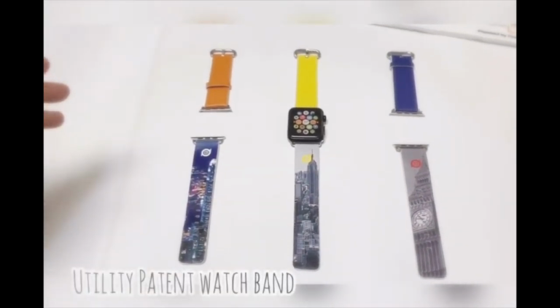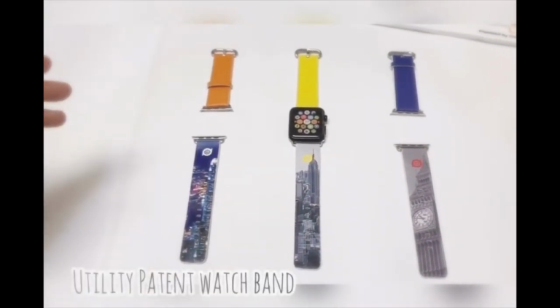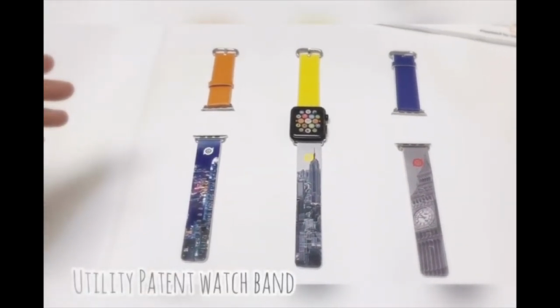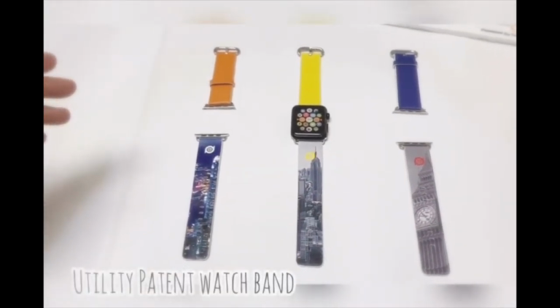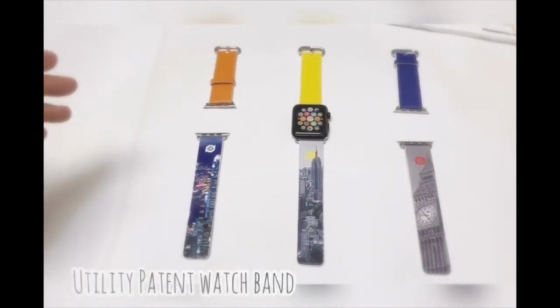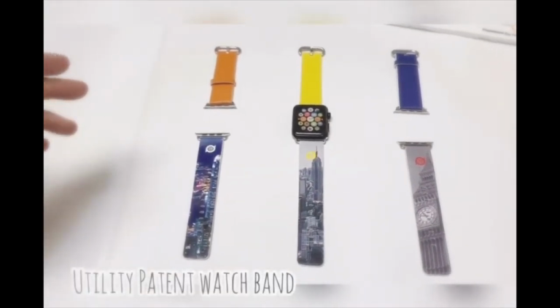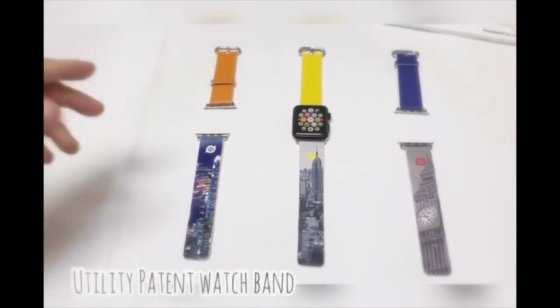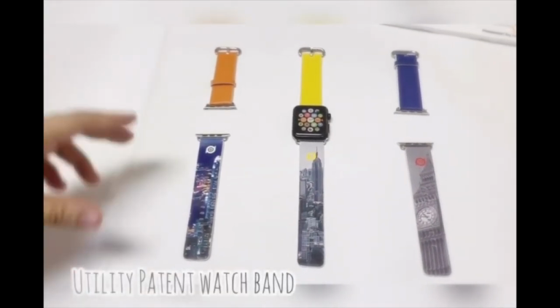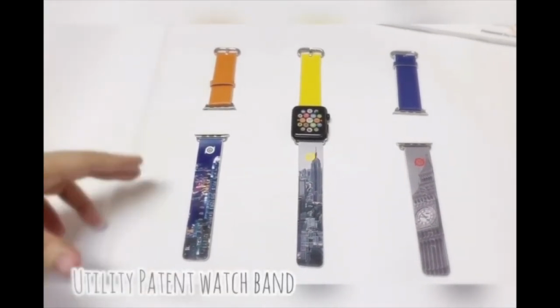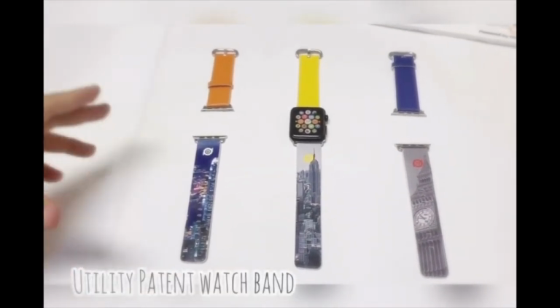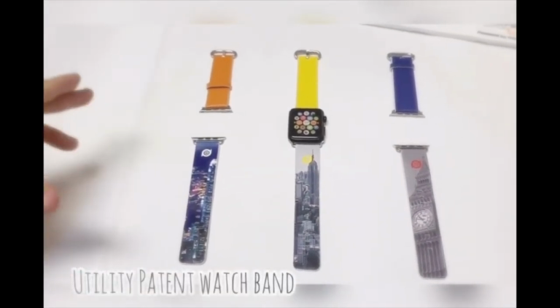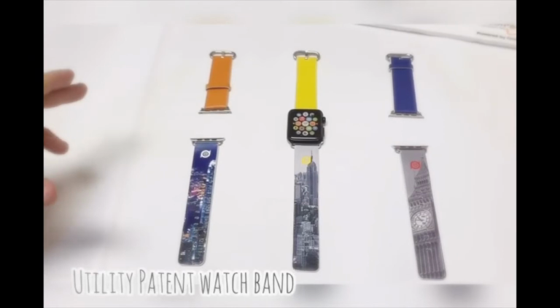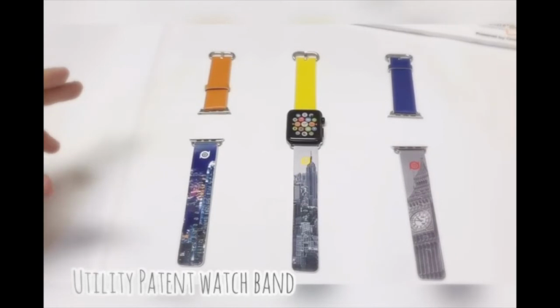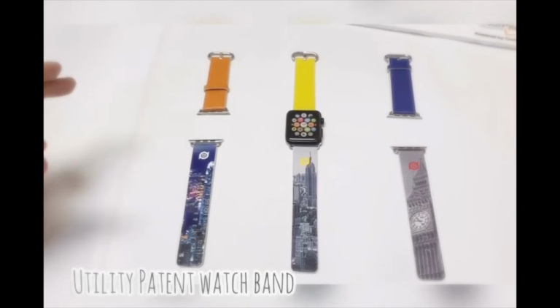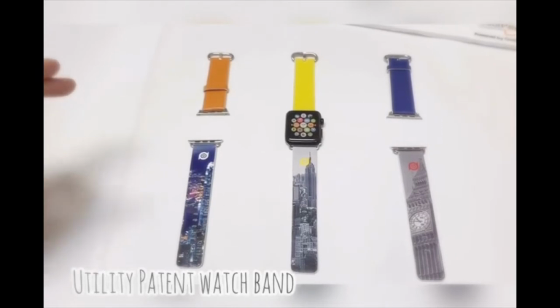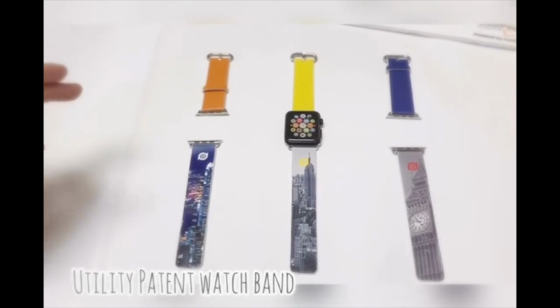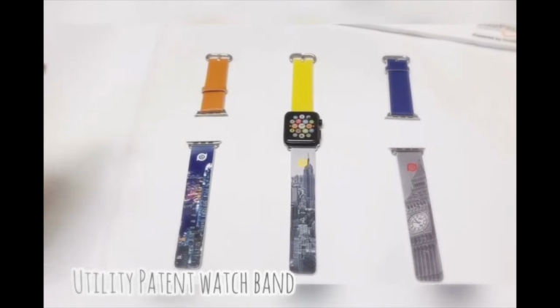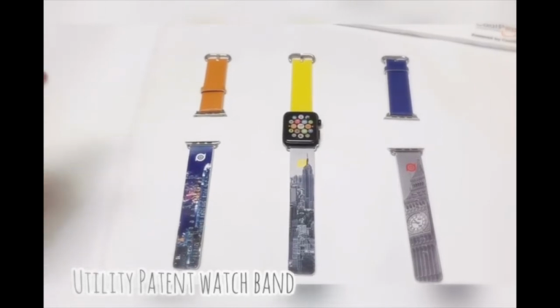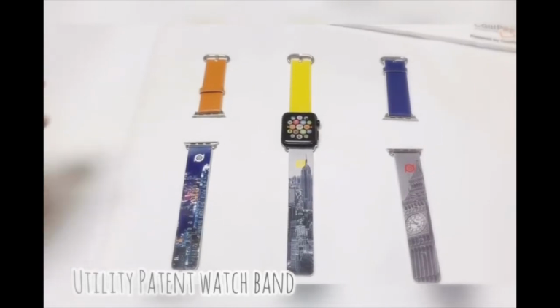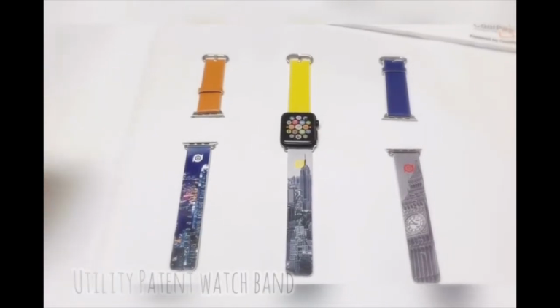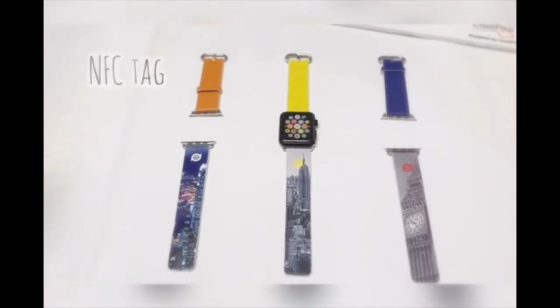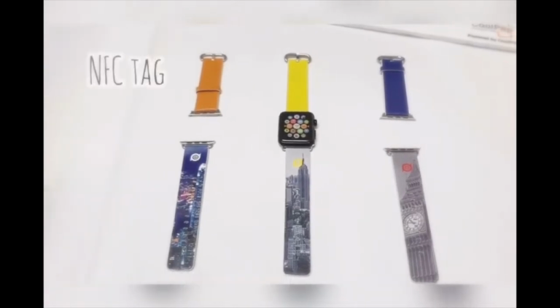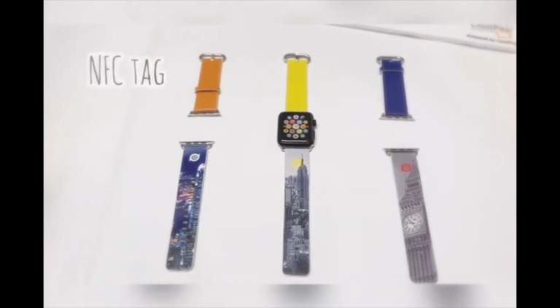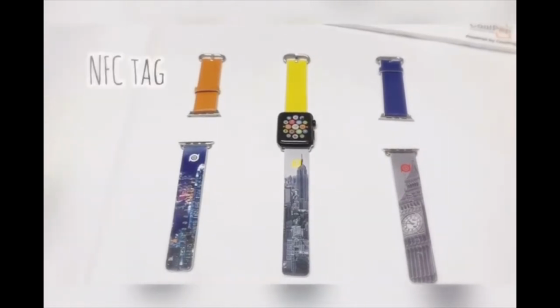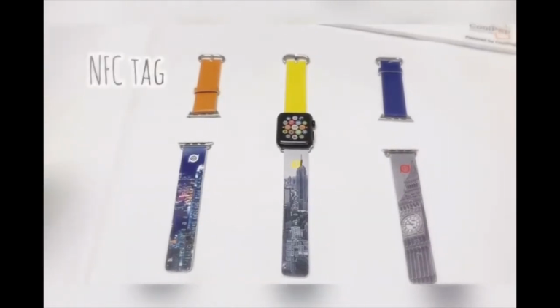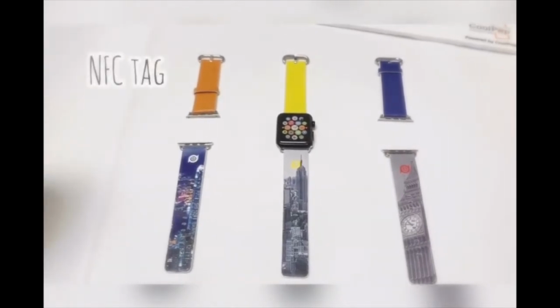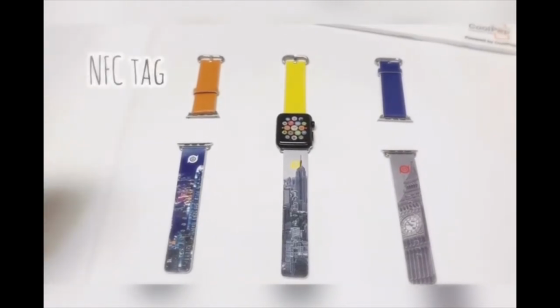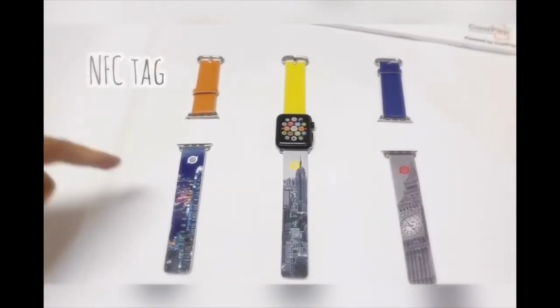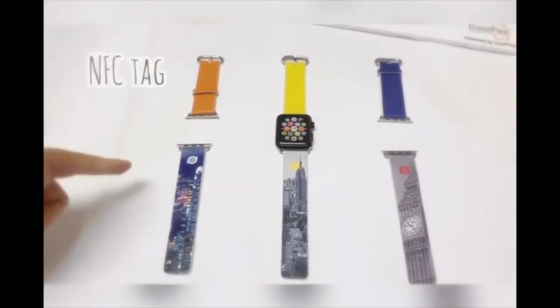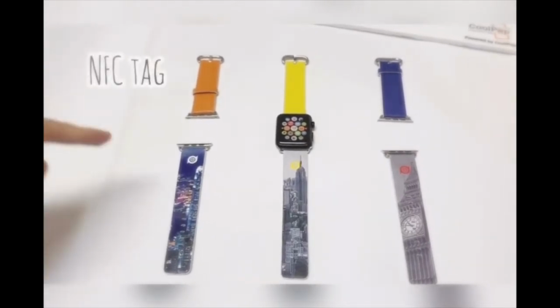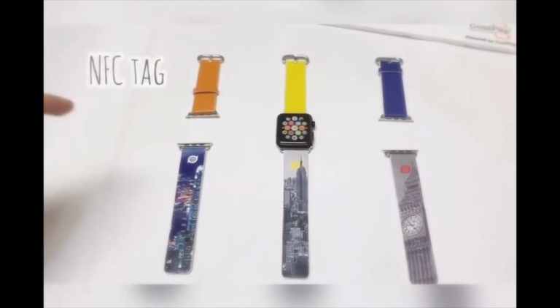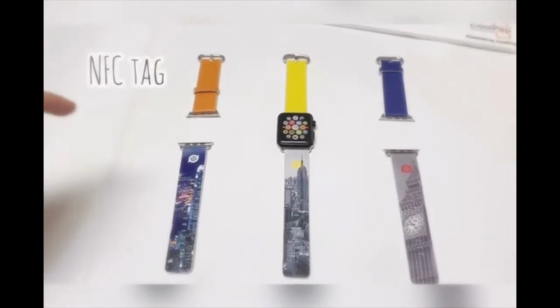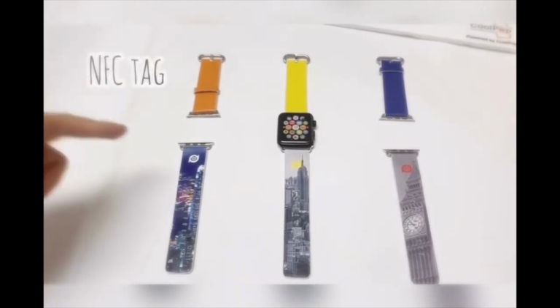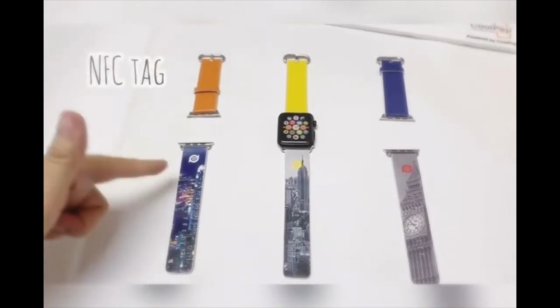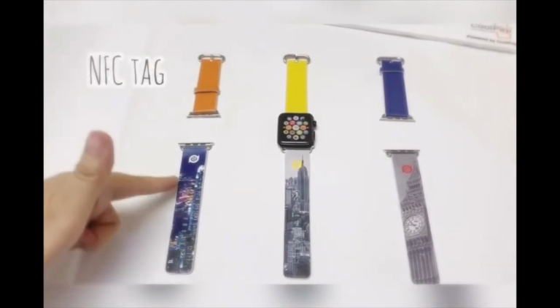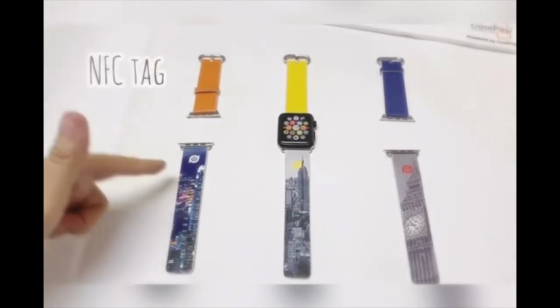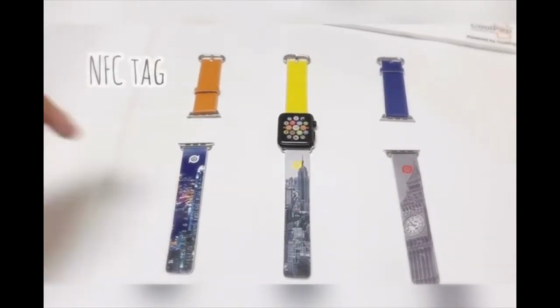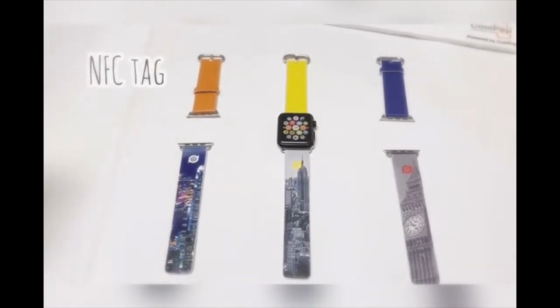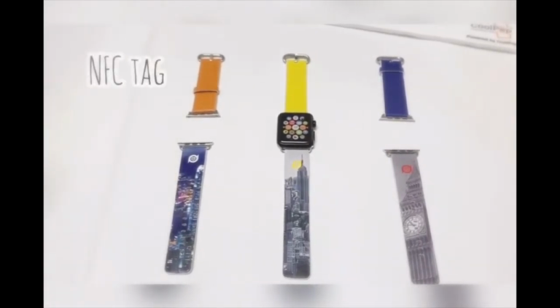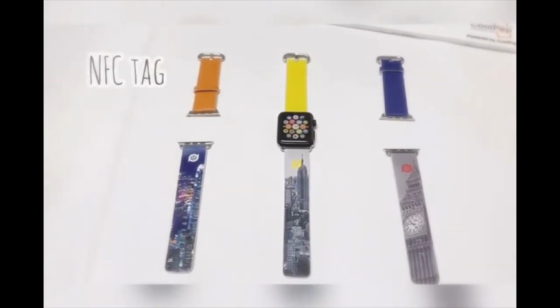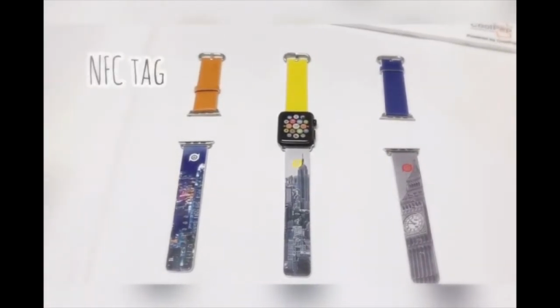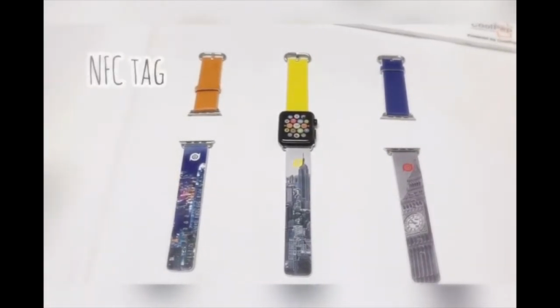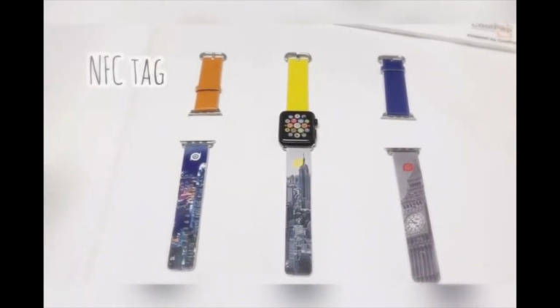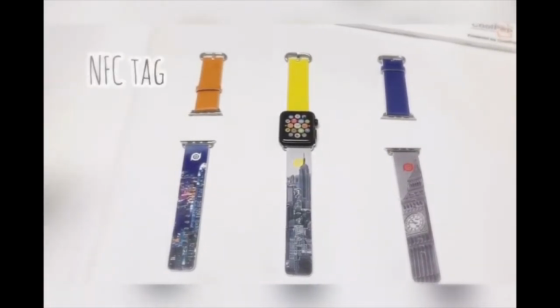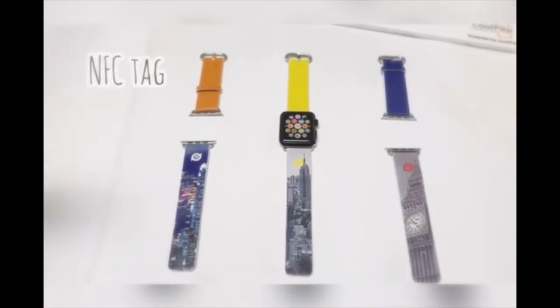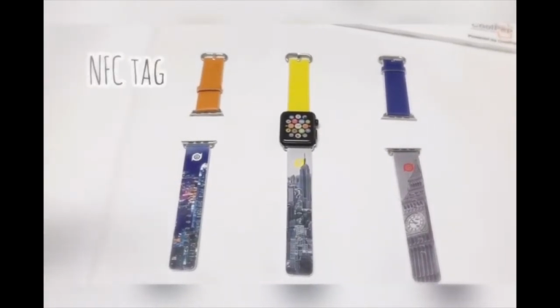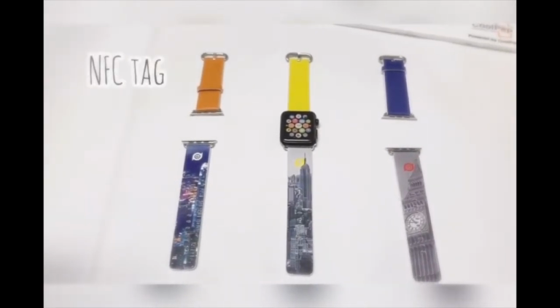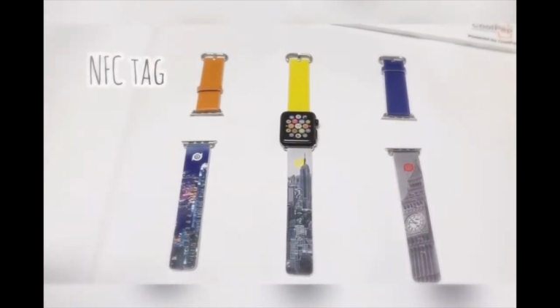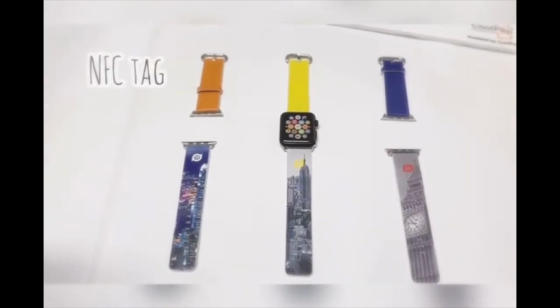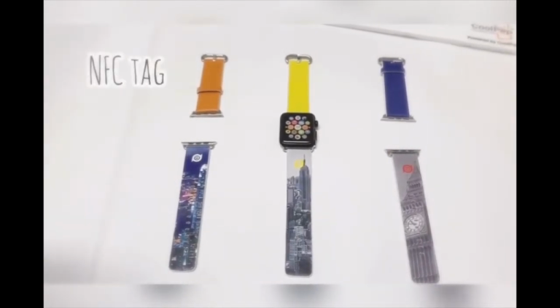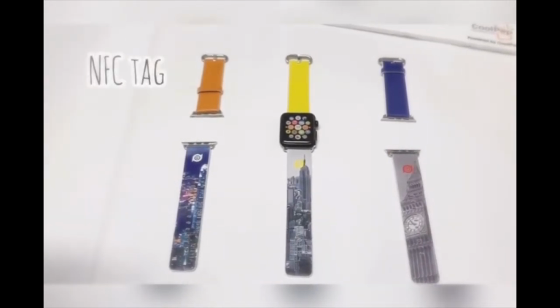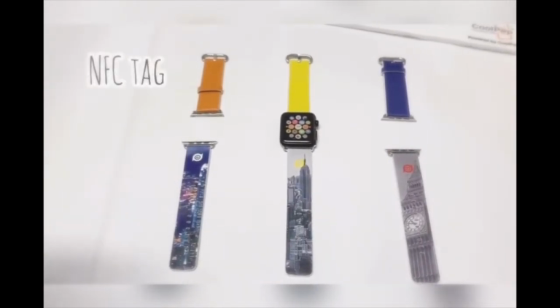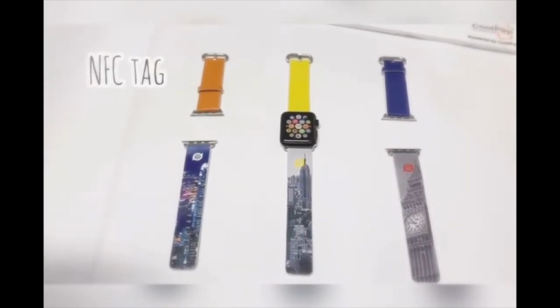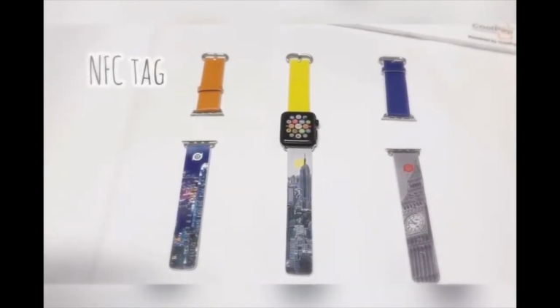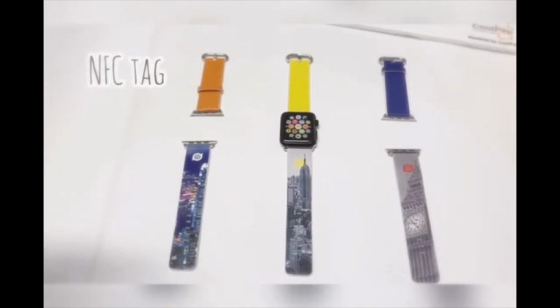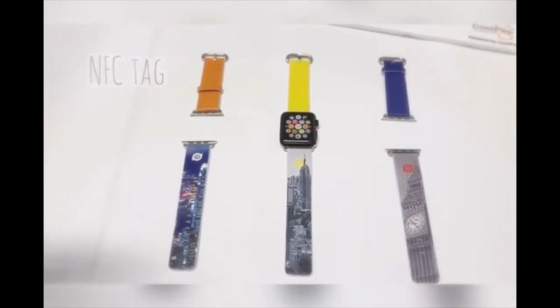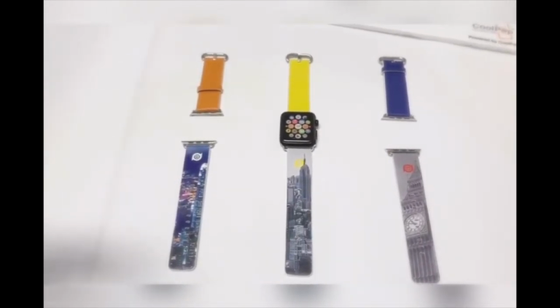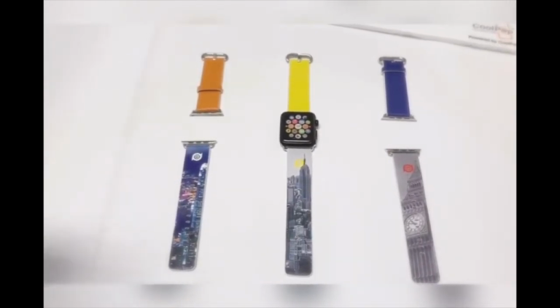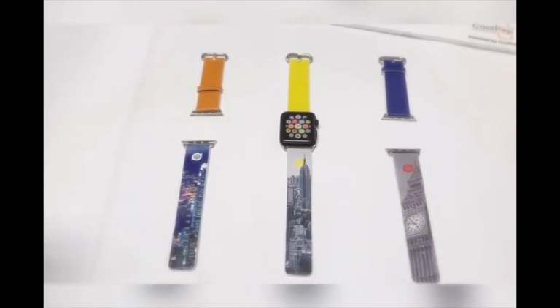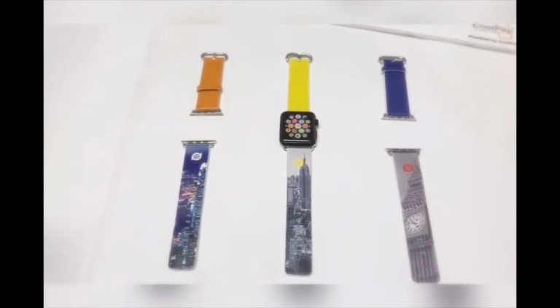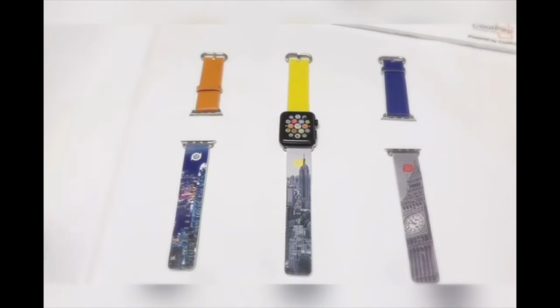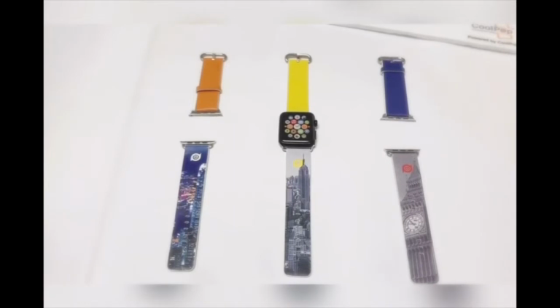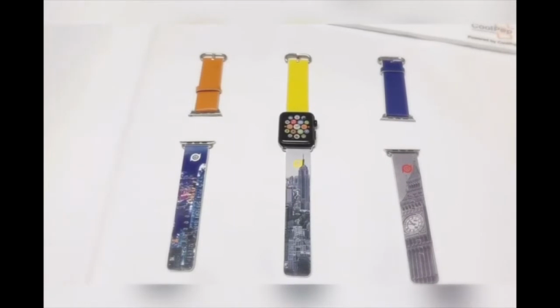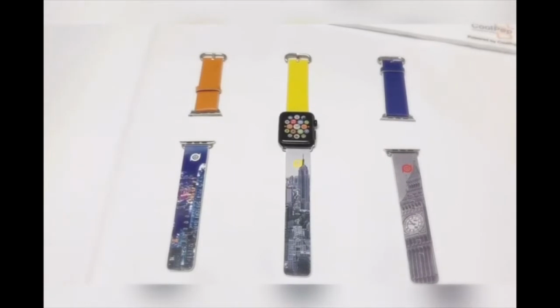The watch band has an NFC tag embedded in it. Now I would like to make a demonstration.